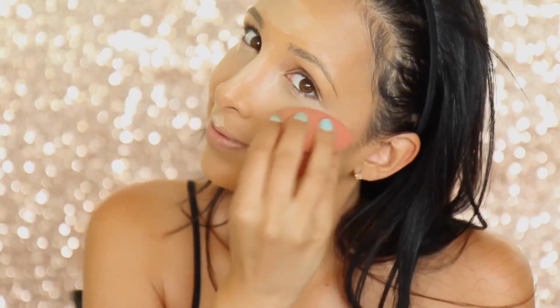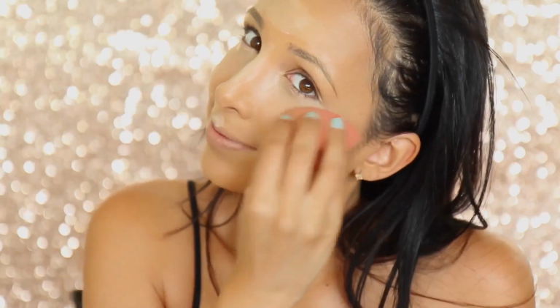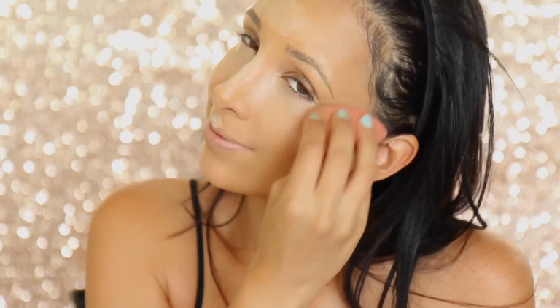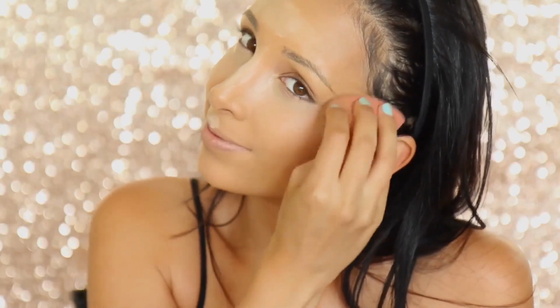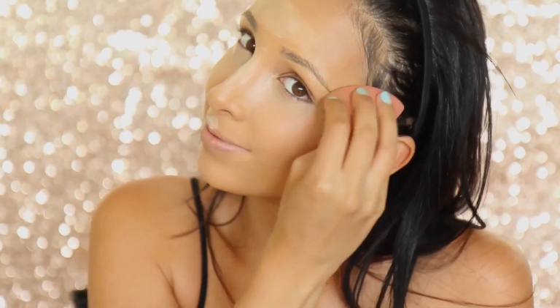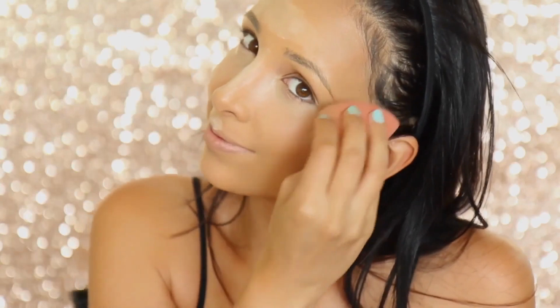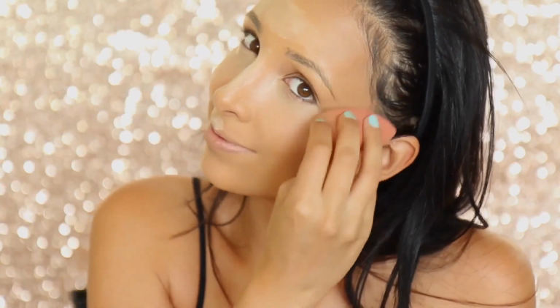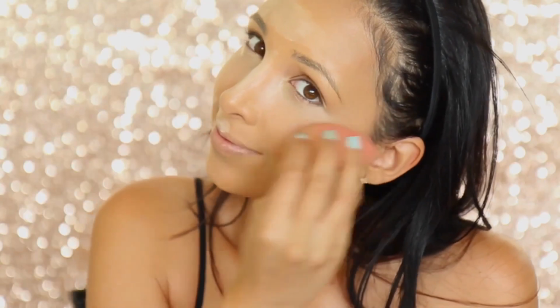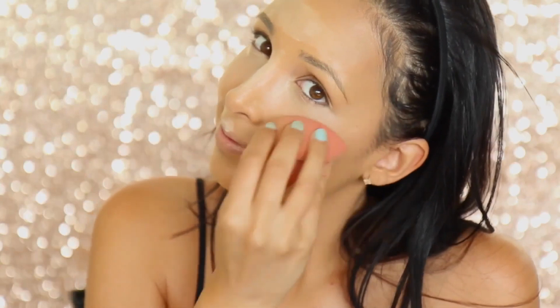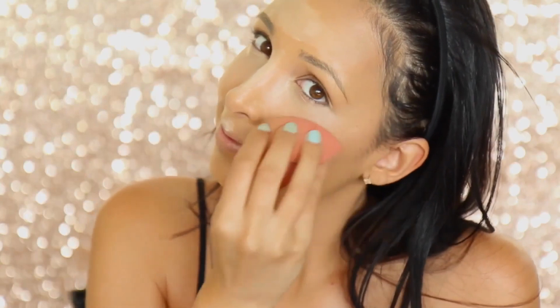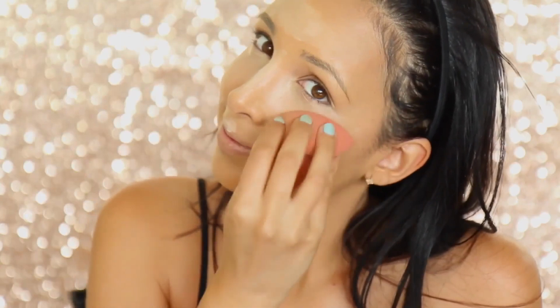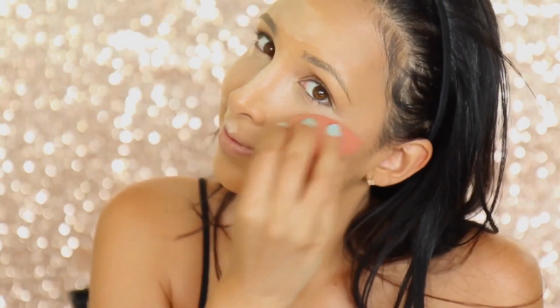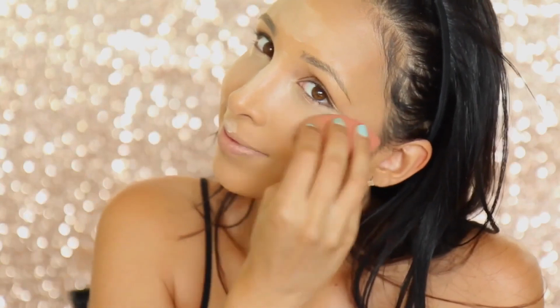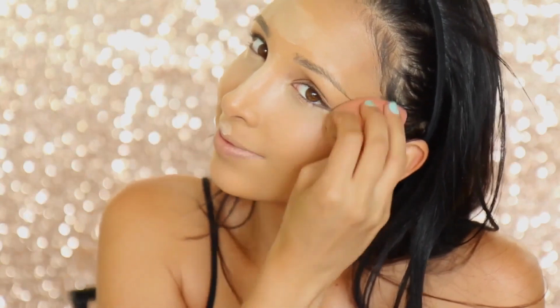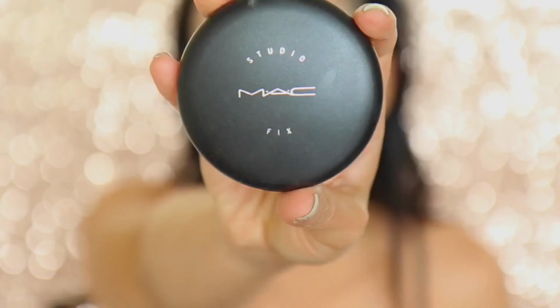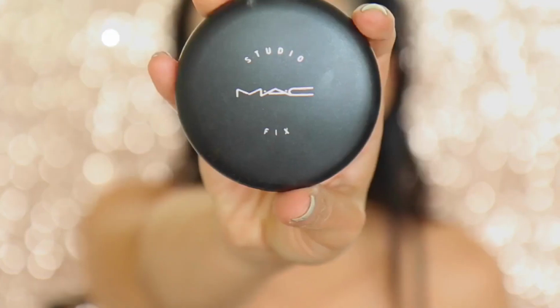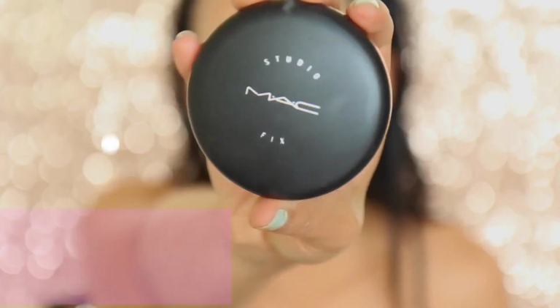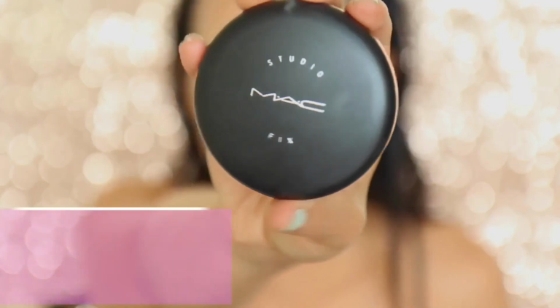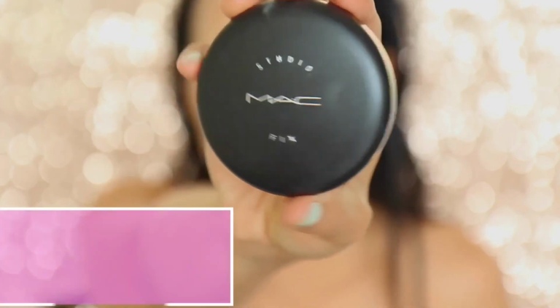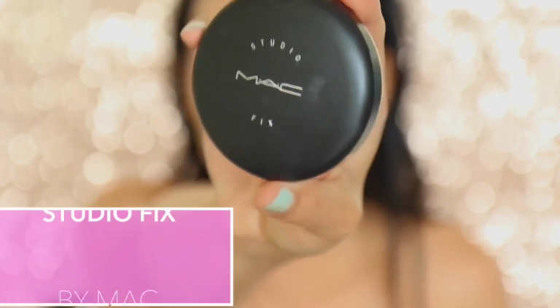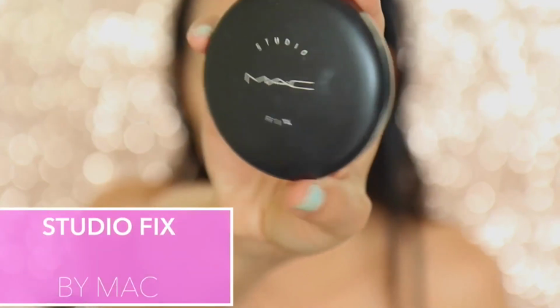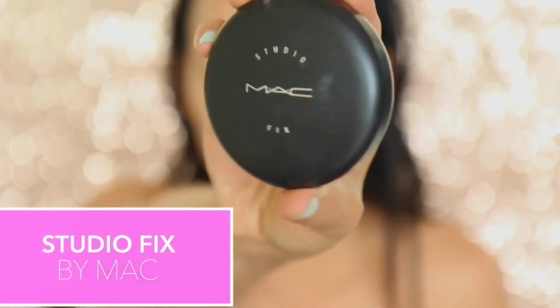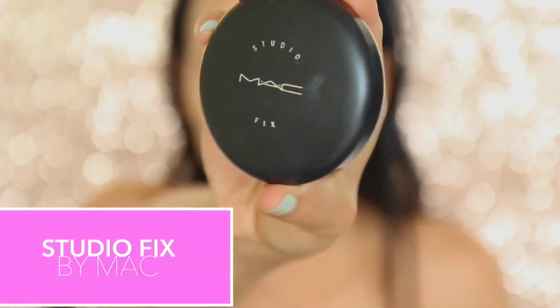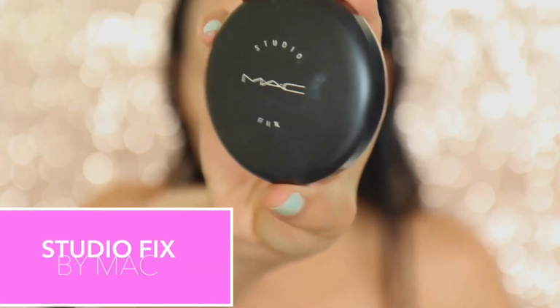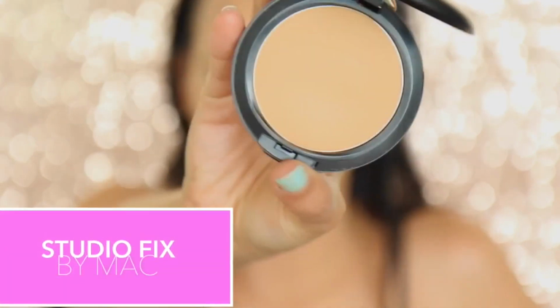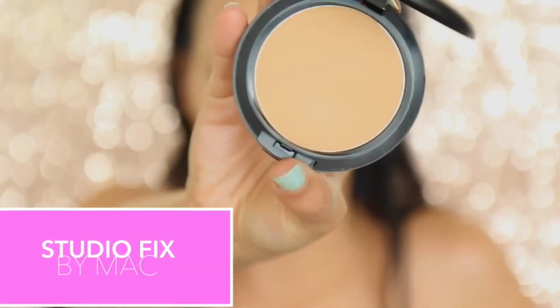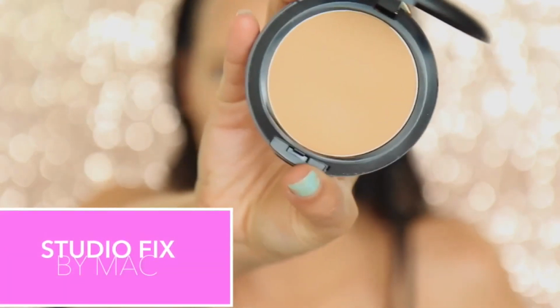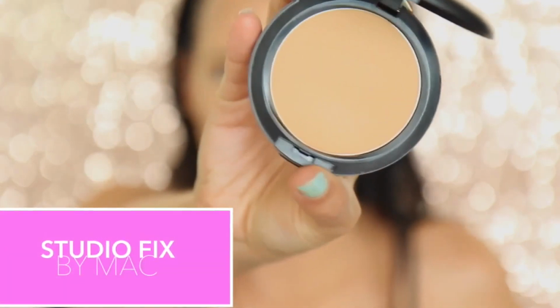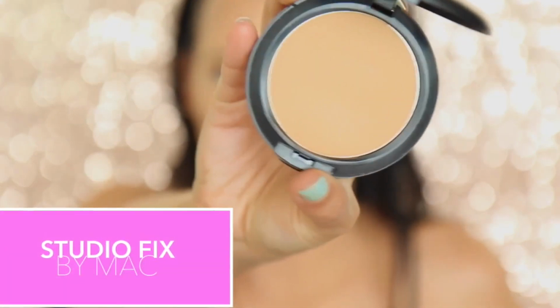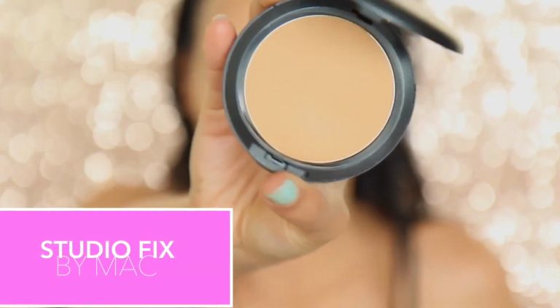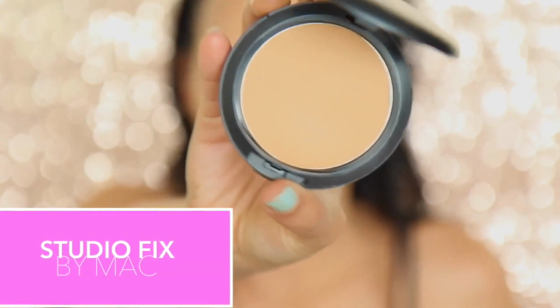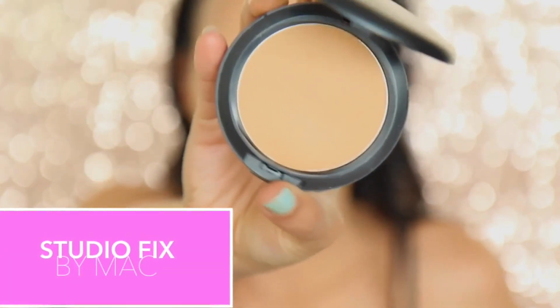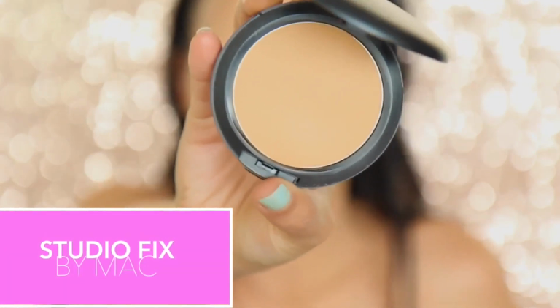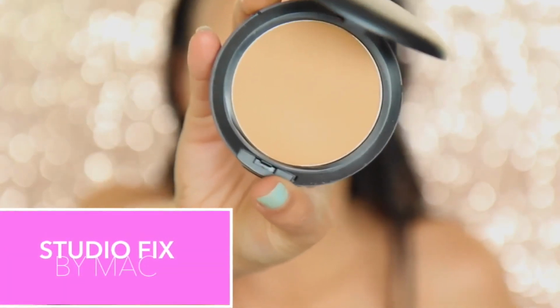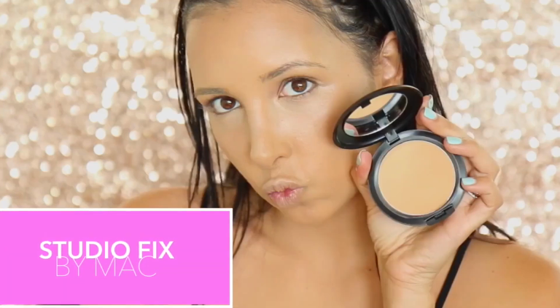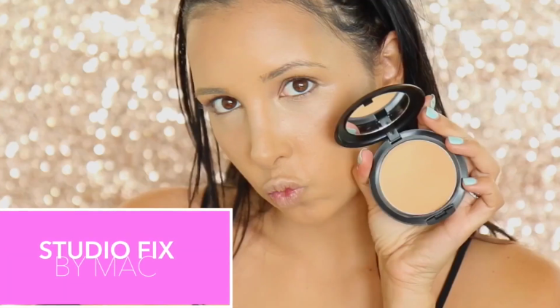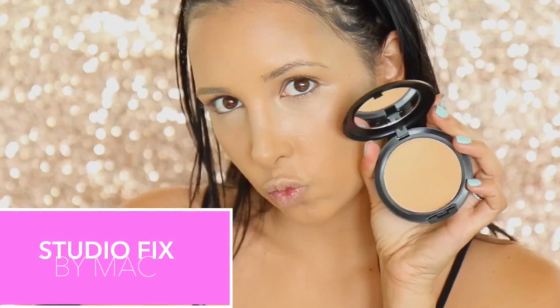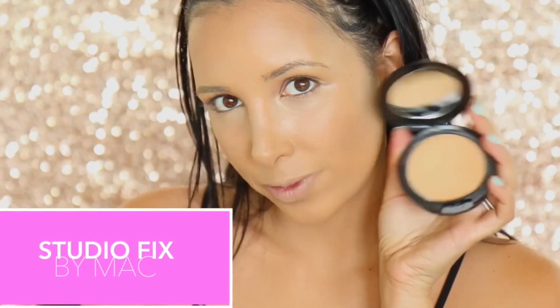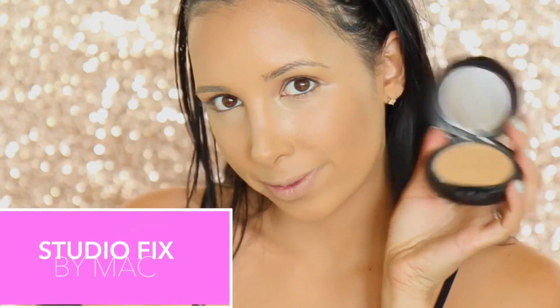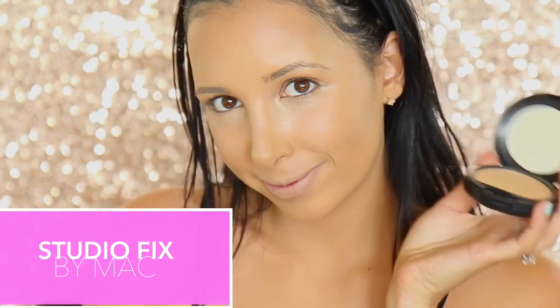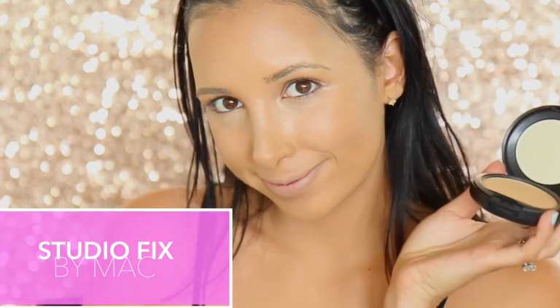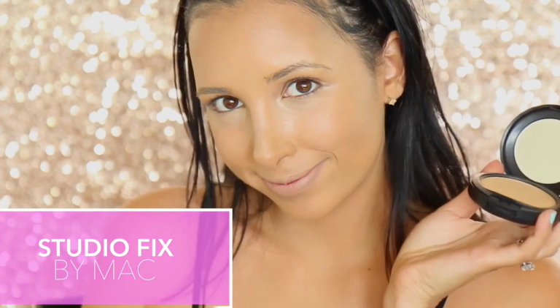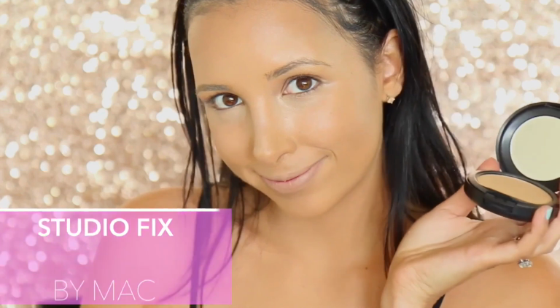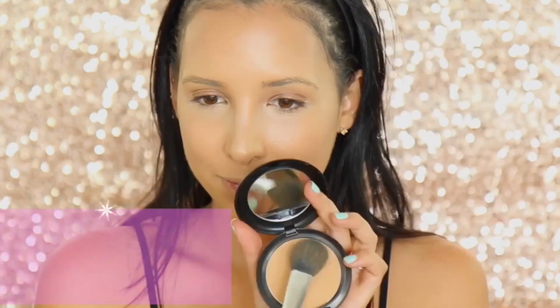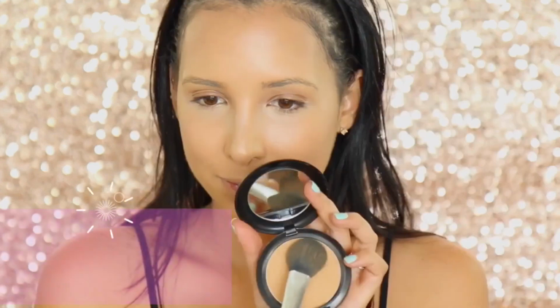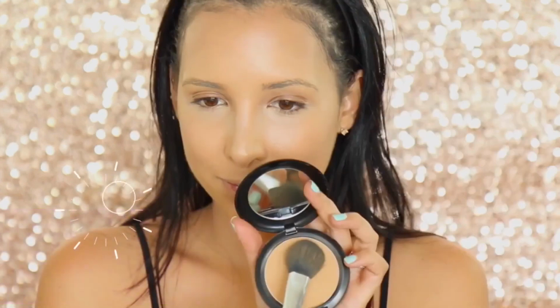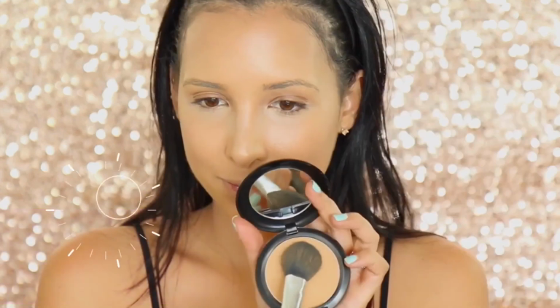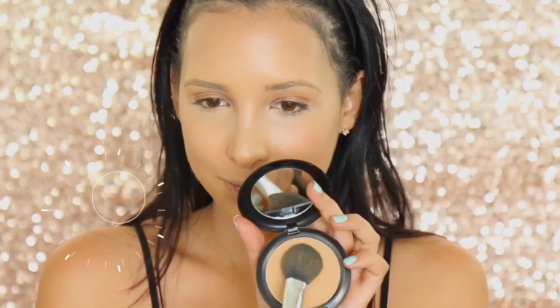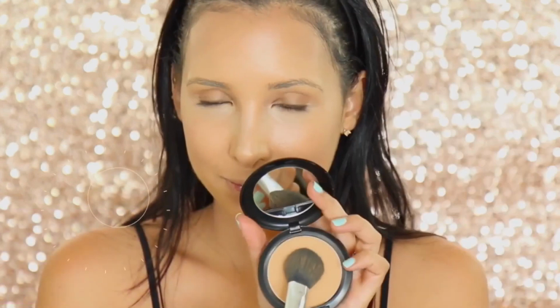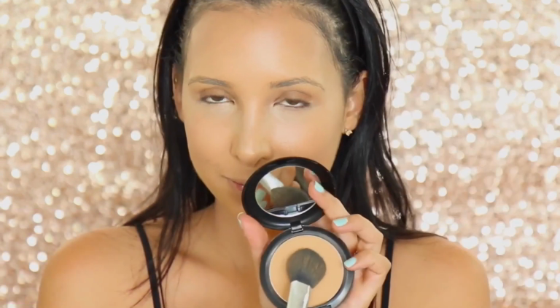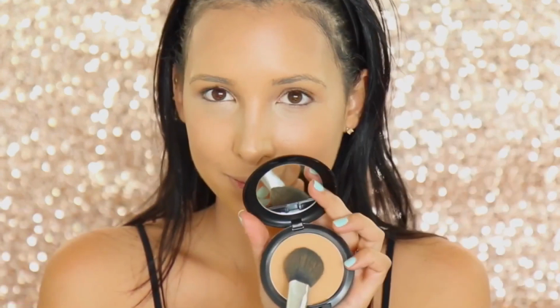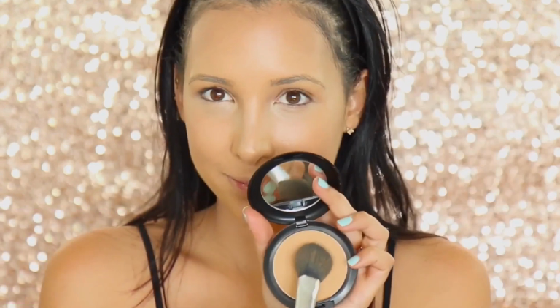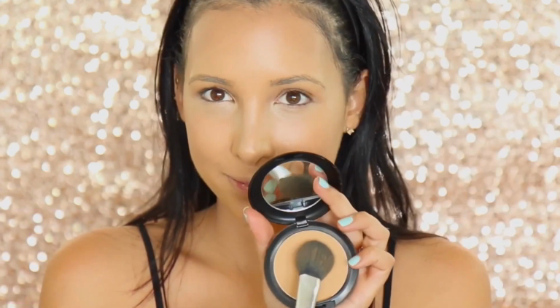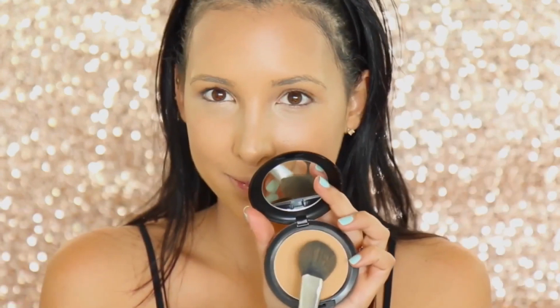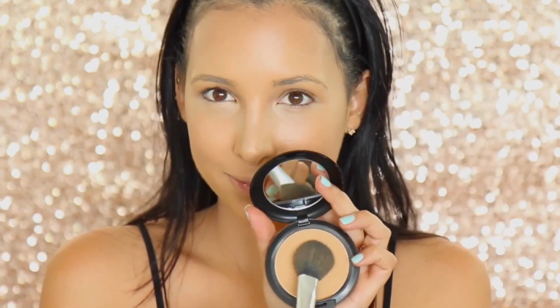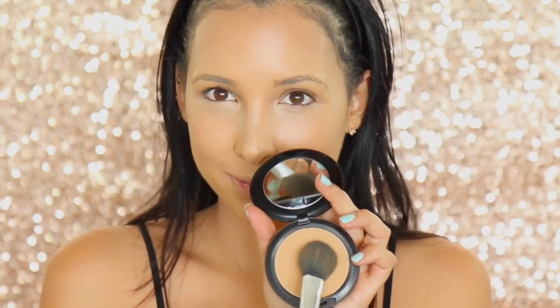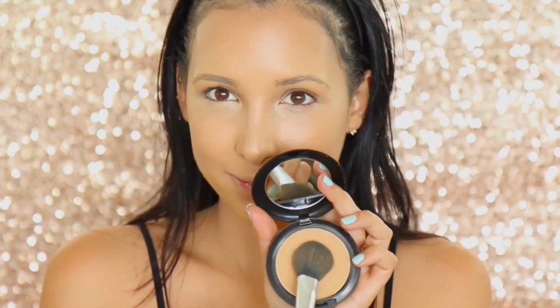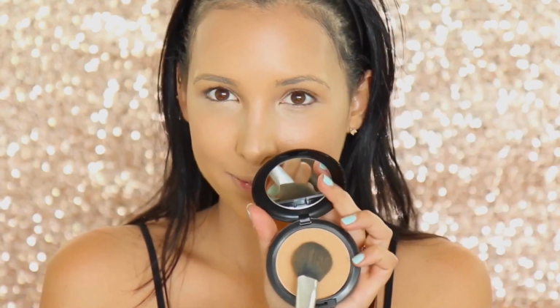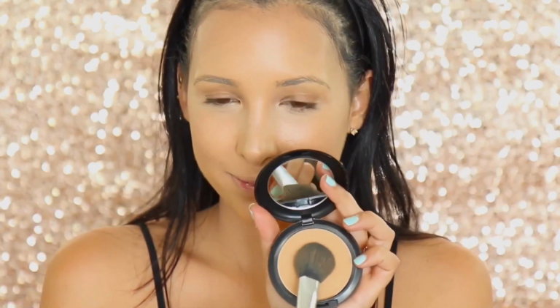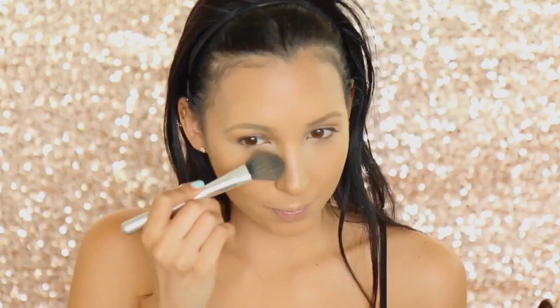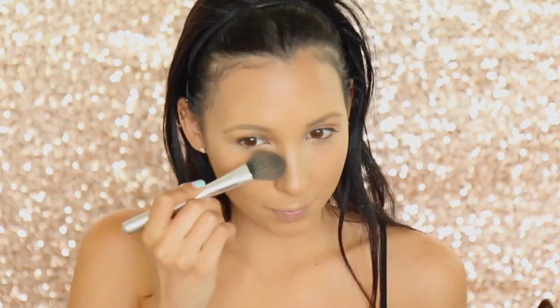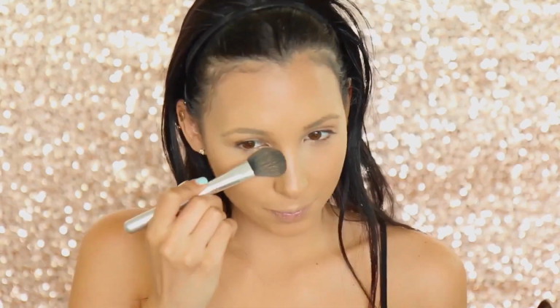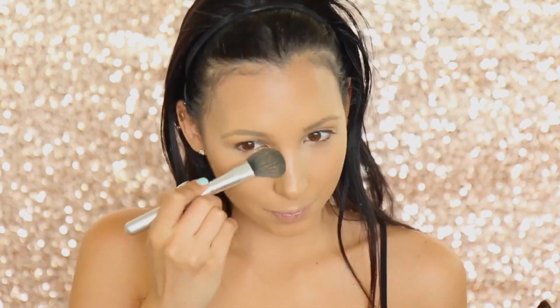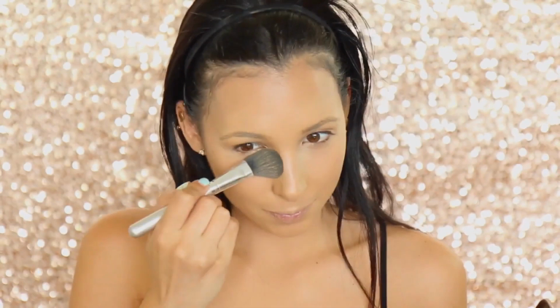I'm just gonna go ahead and set everything with some MAC Studio Fix, and this one is in C6, if you're wondering.